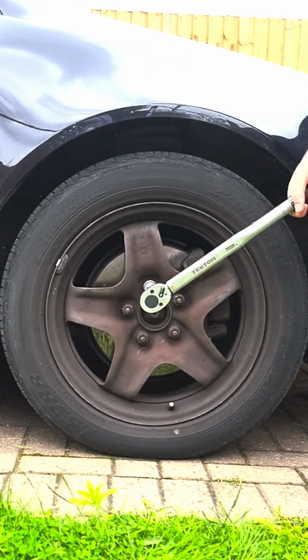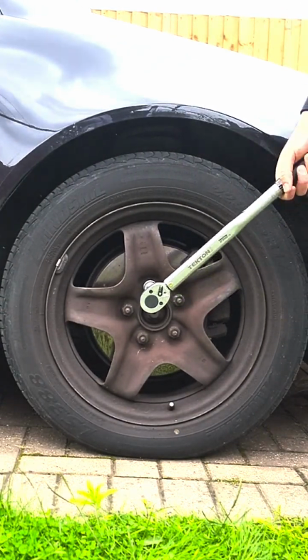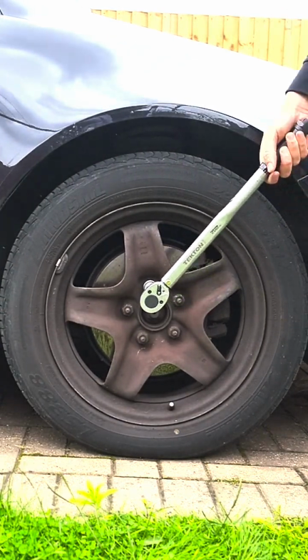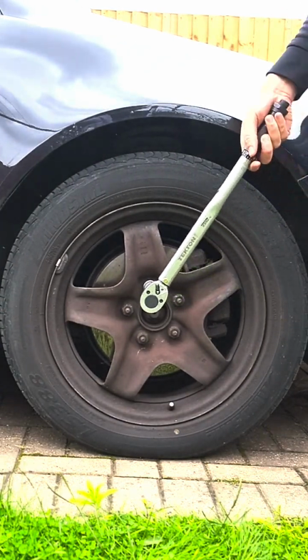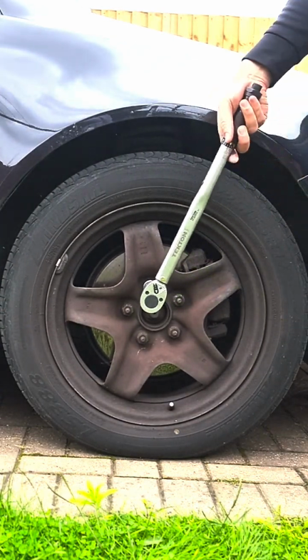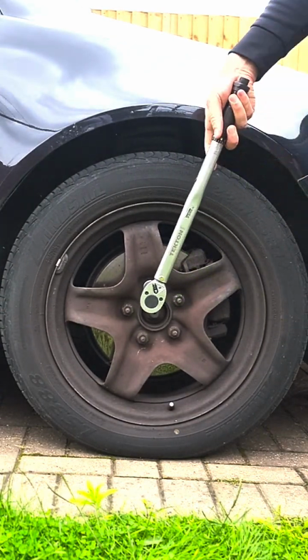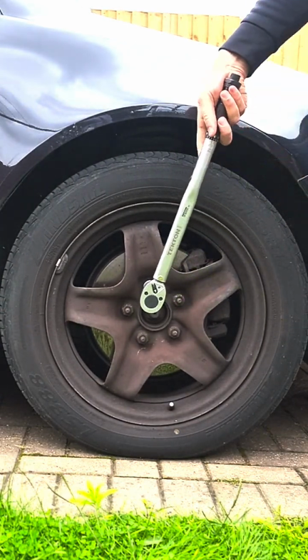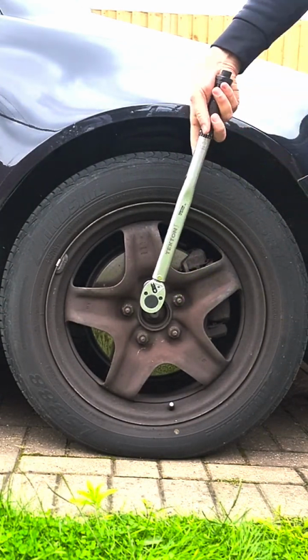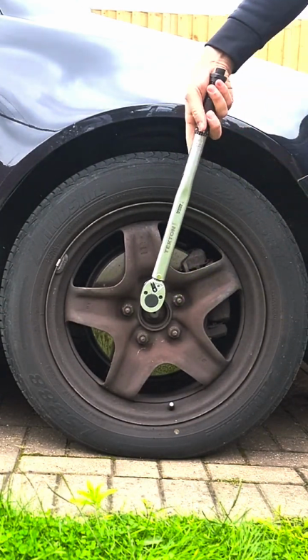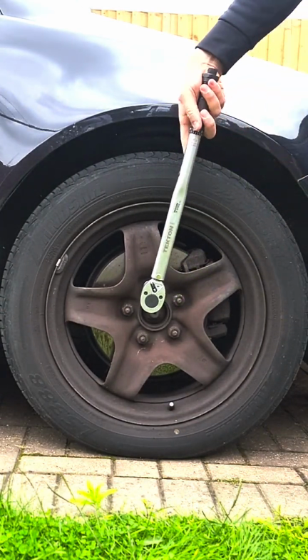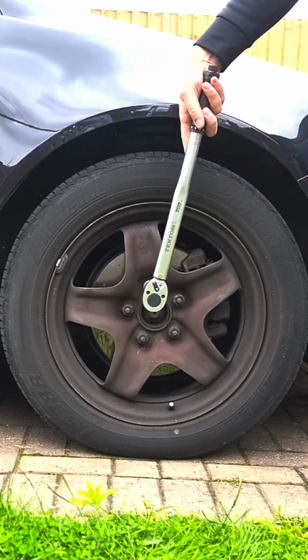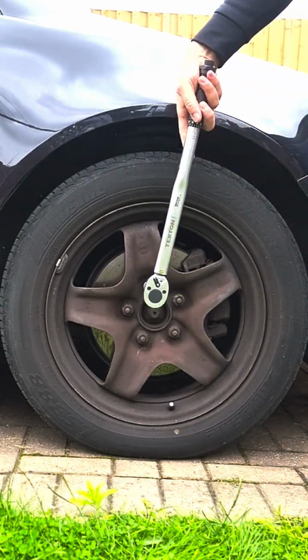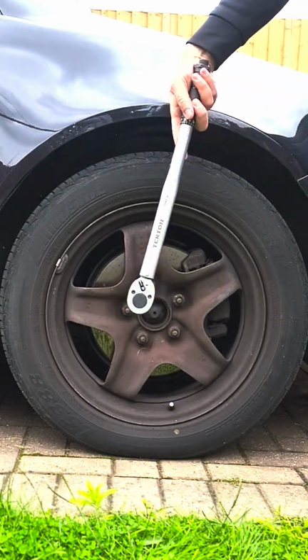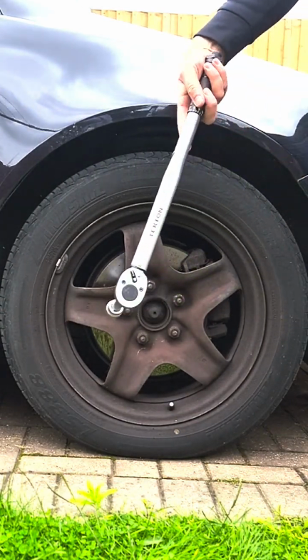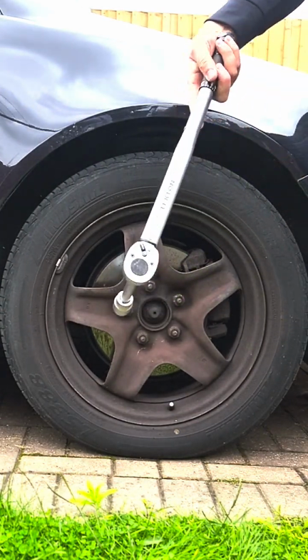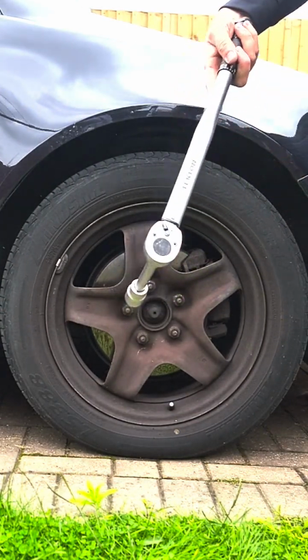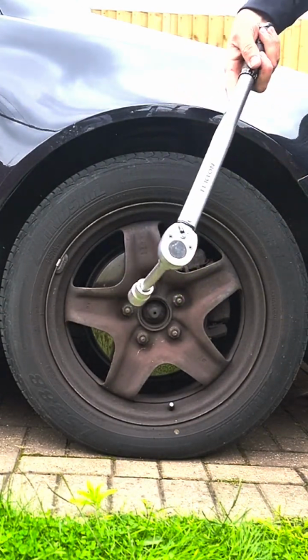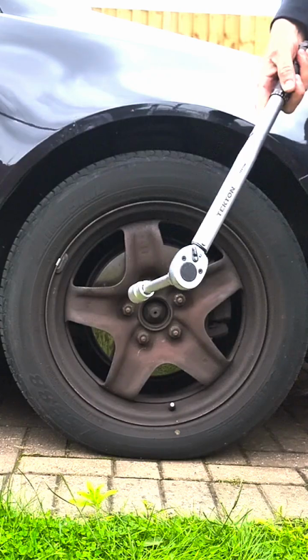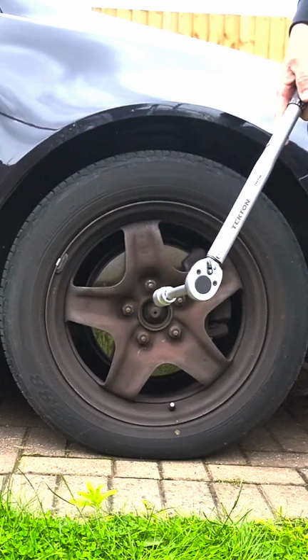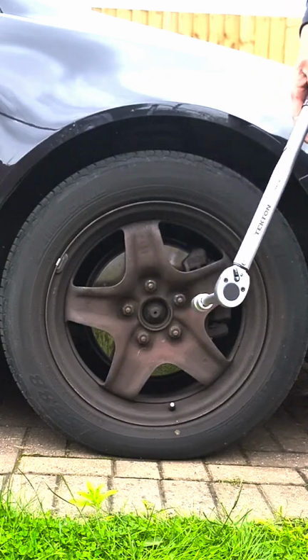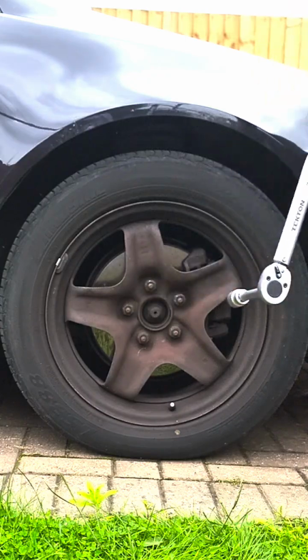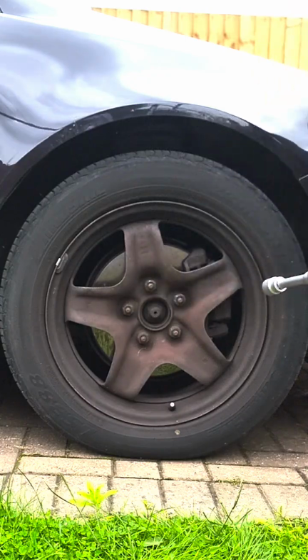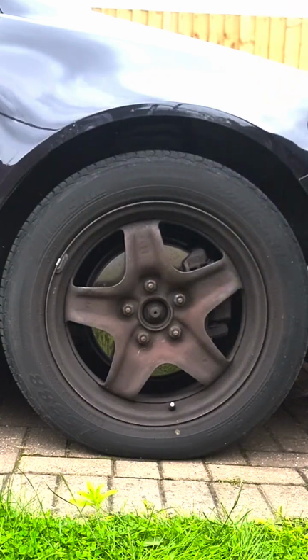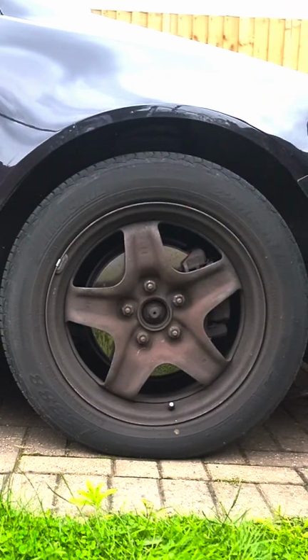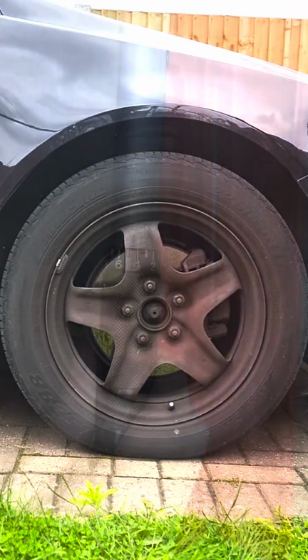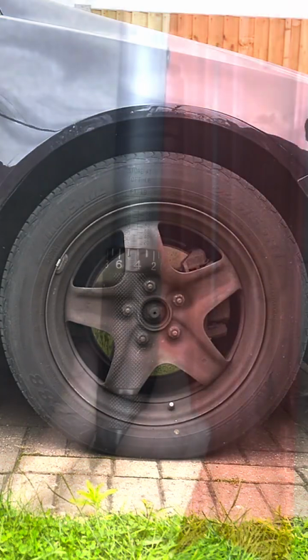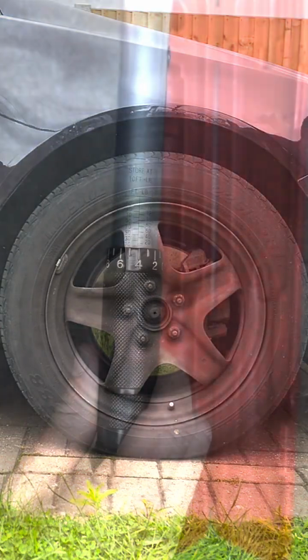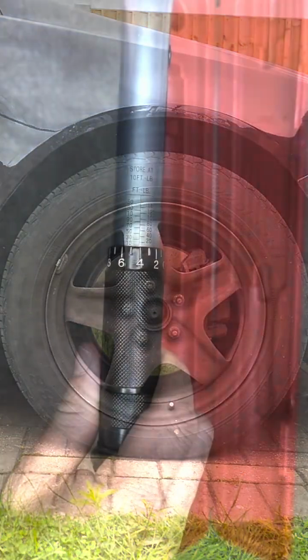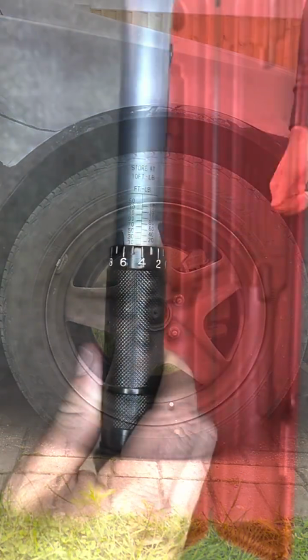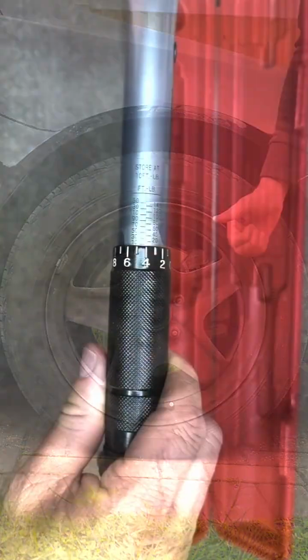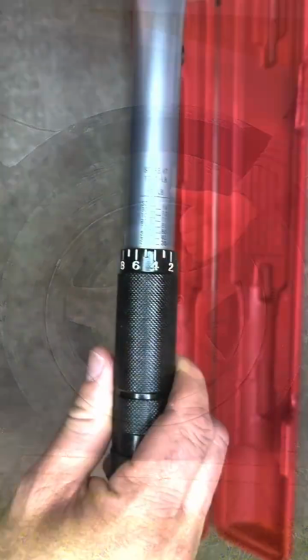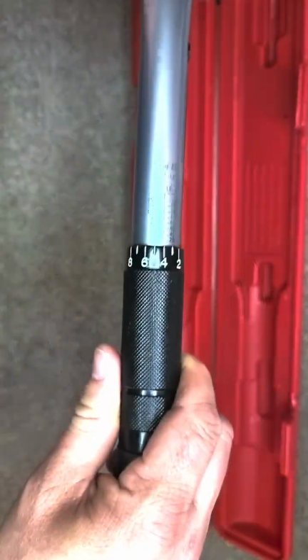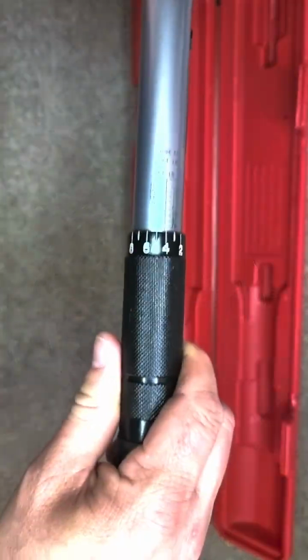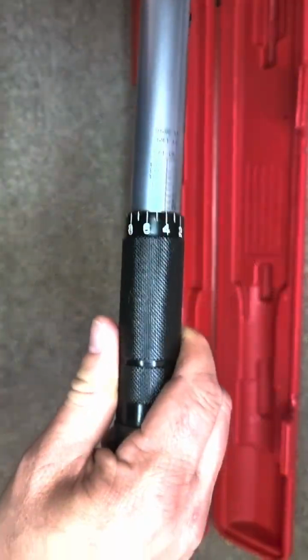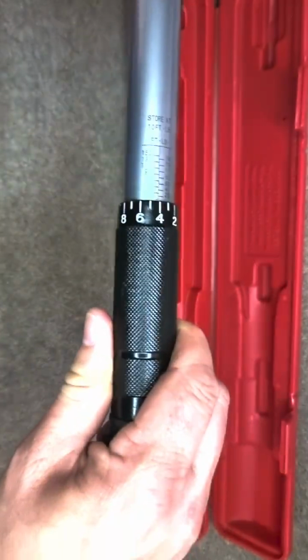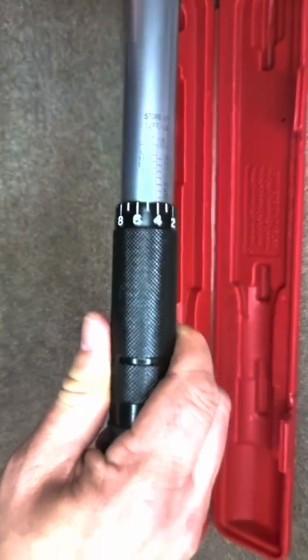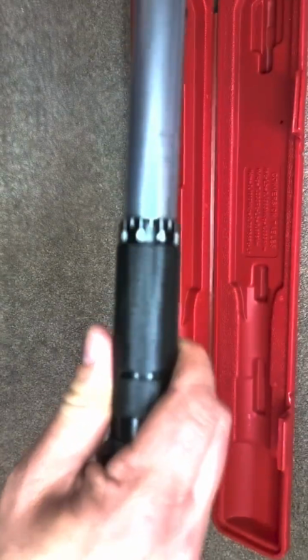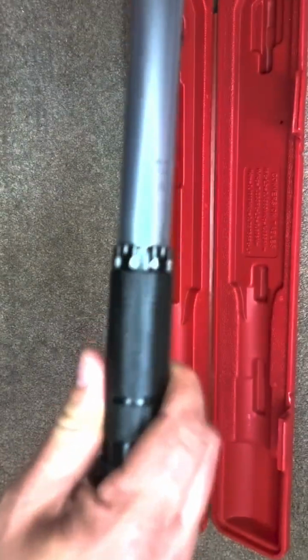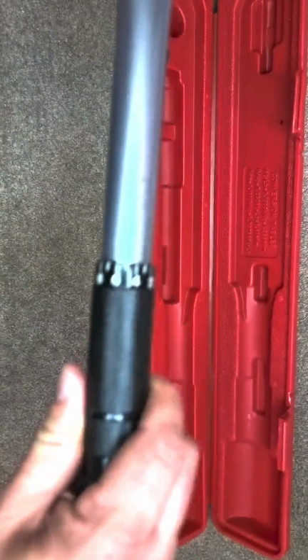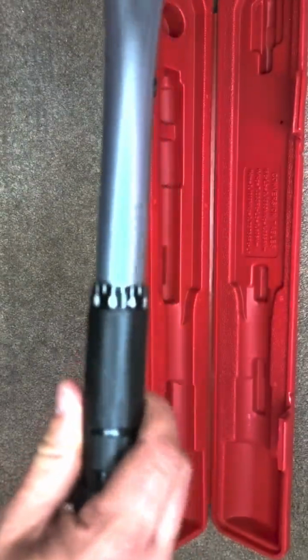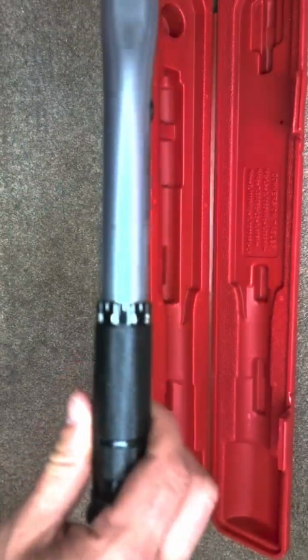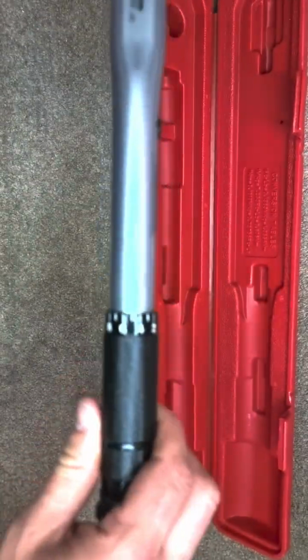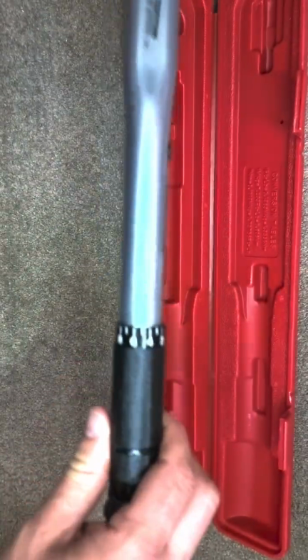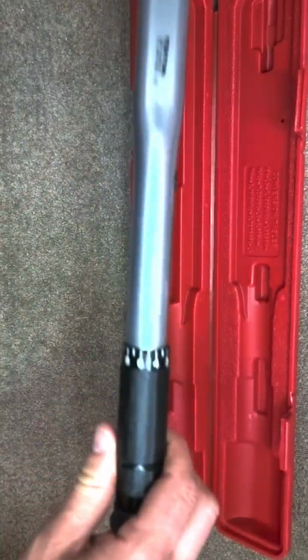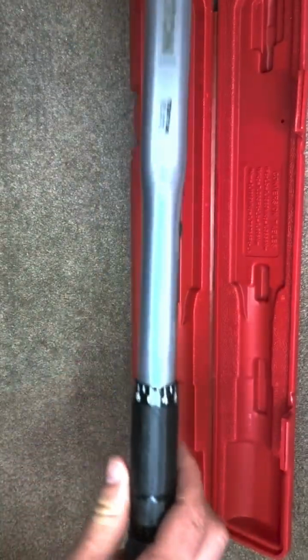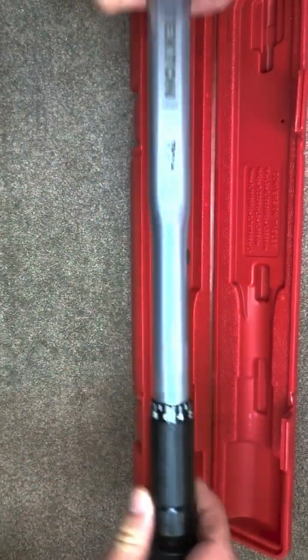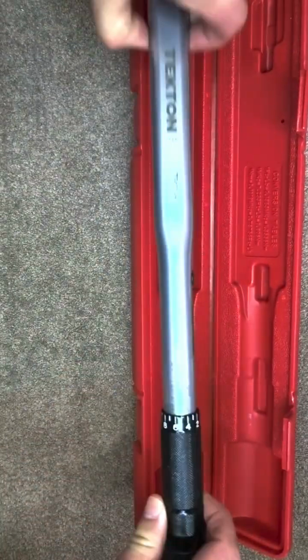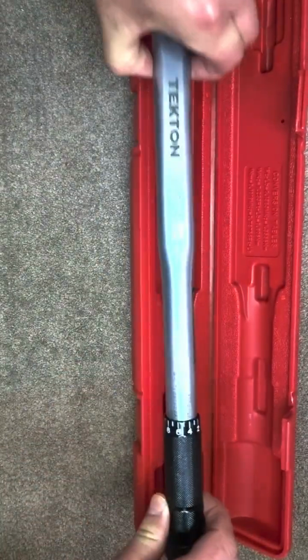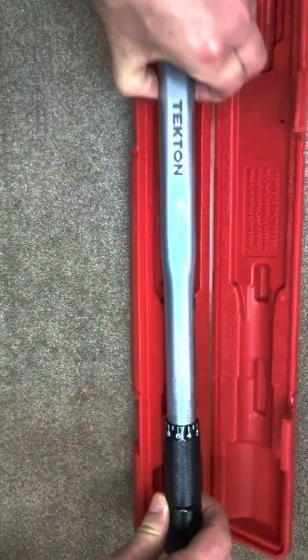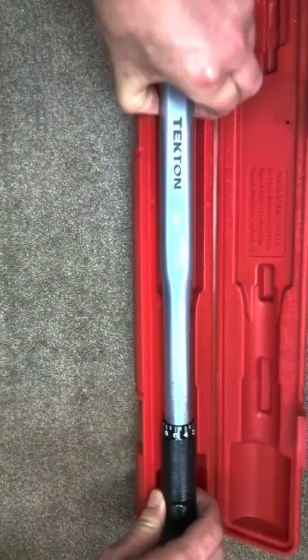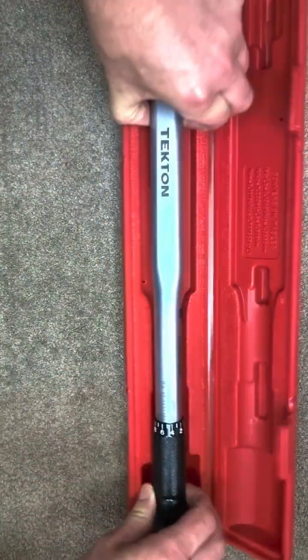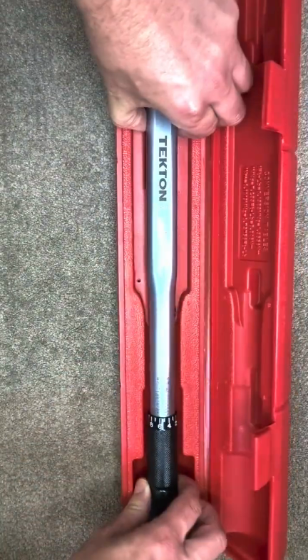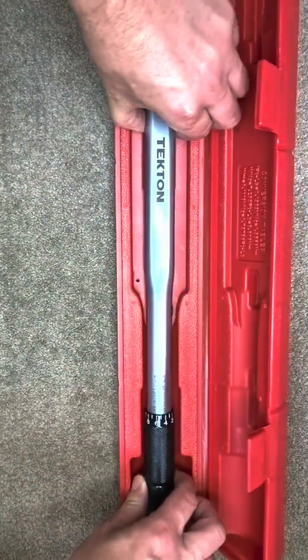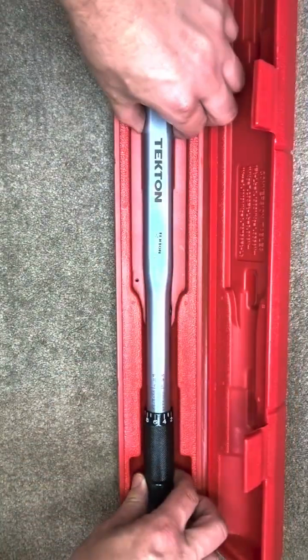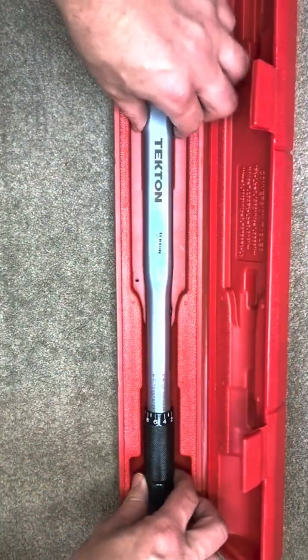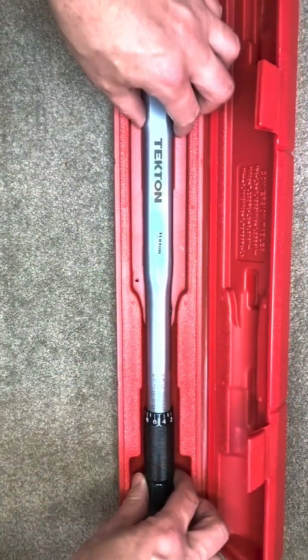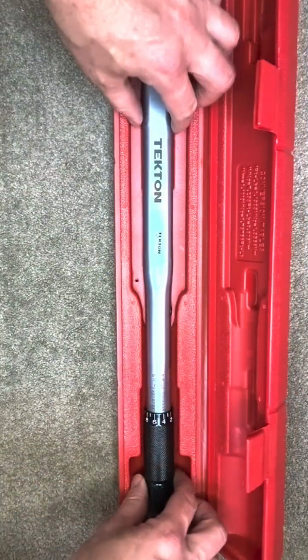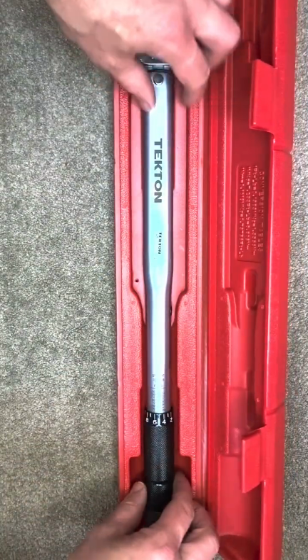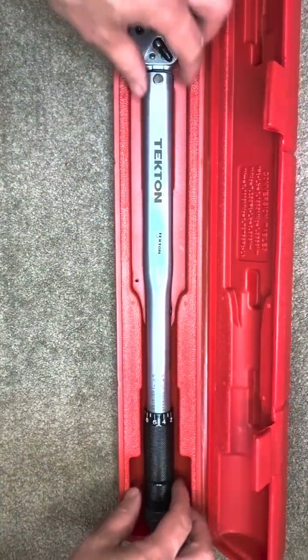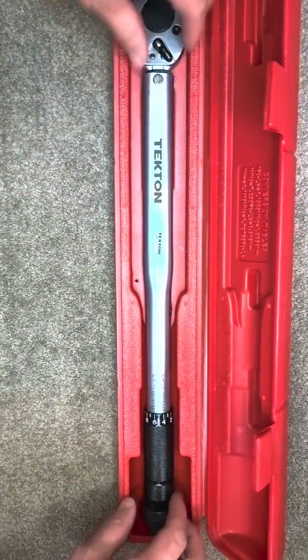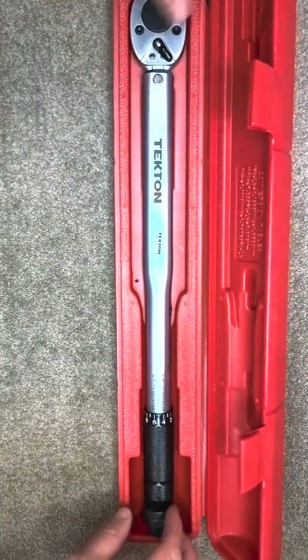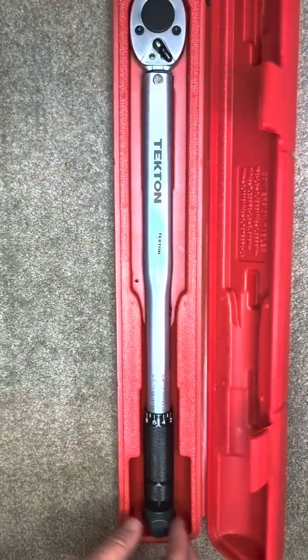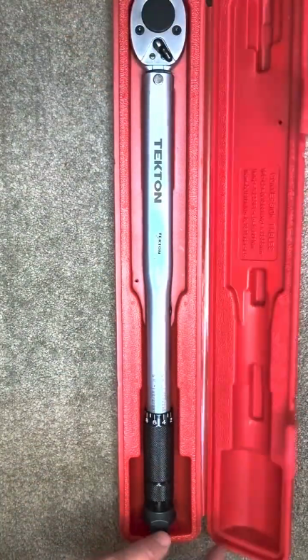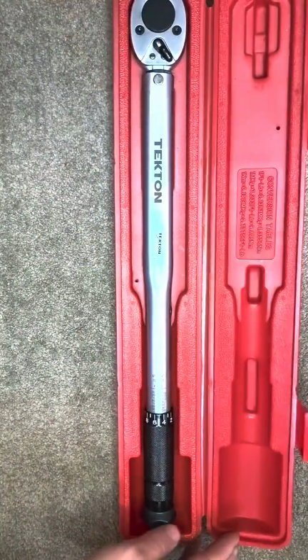And it's as easy as that. Now you don't want to use it as a breaker bar or drop it. Remember to store it on its lowest setting.